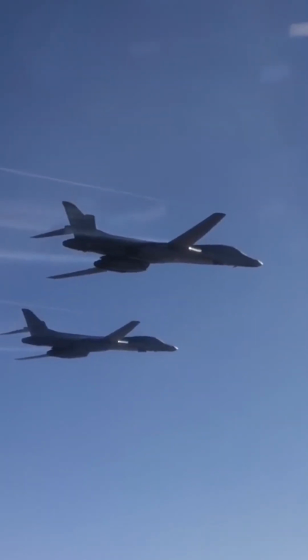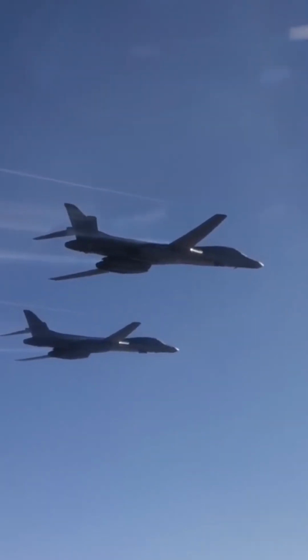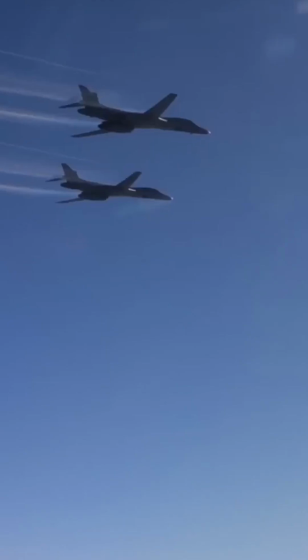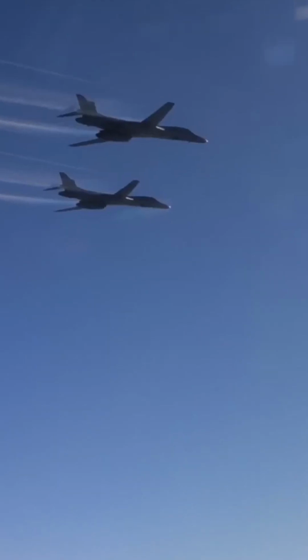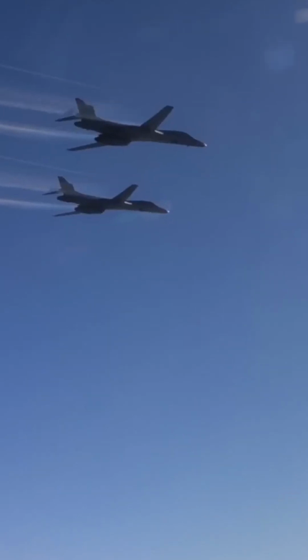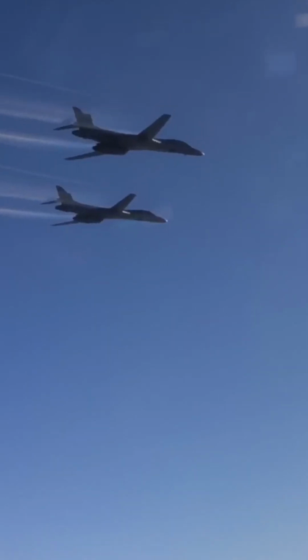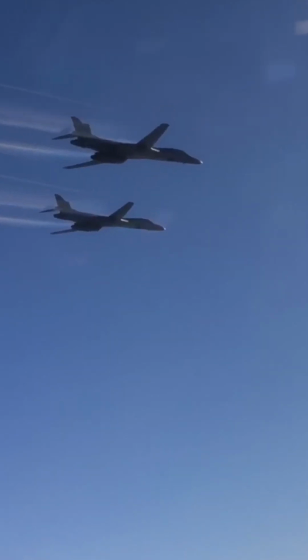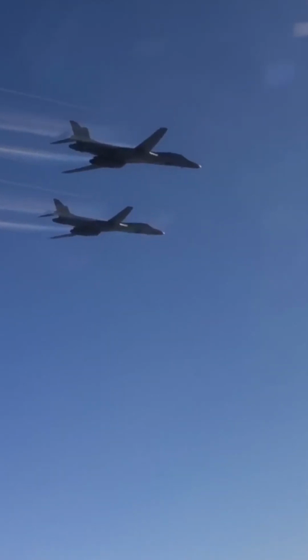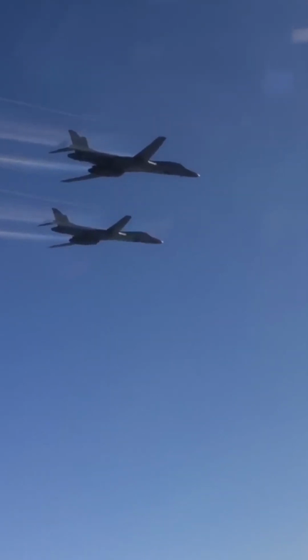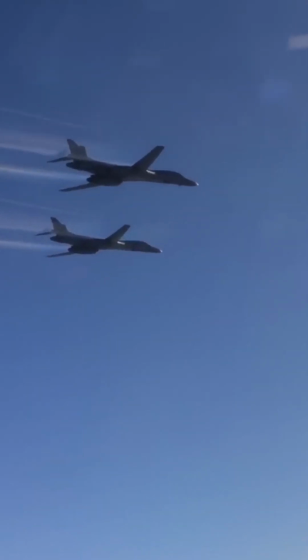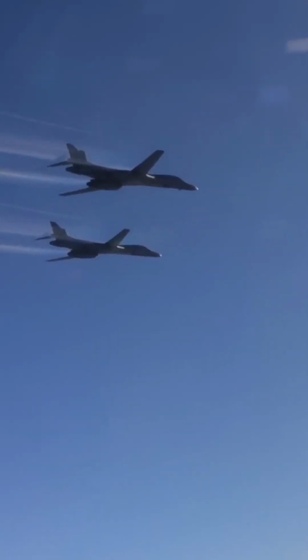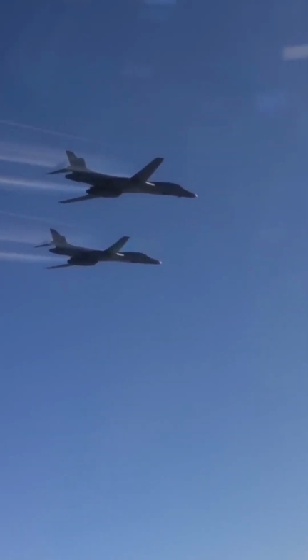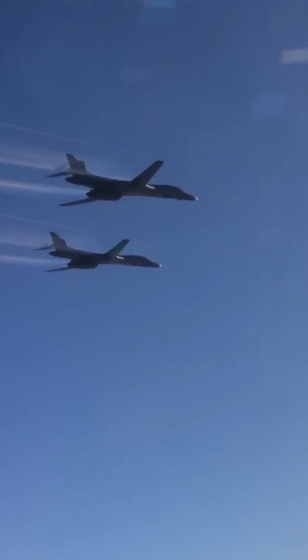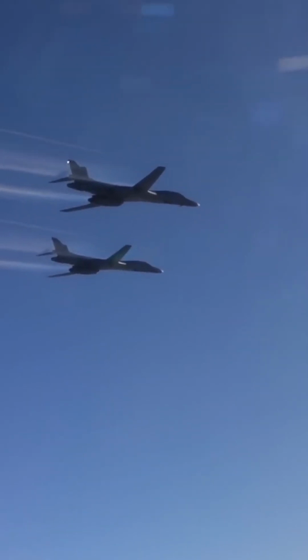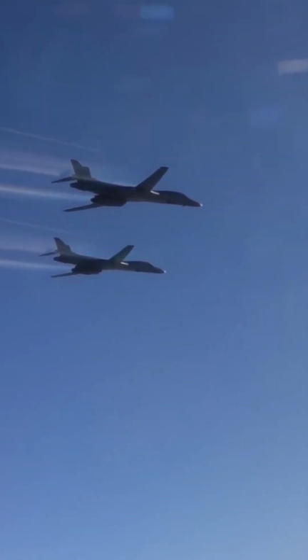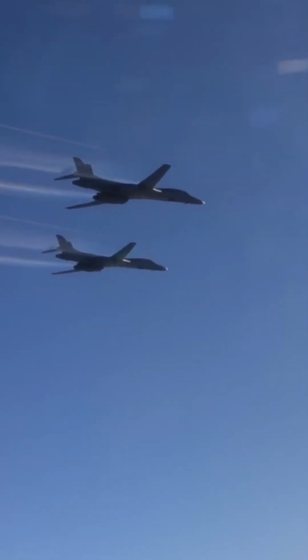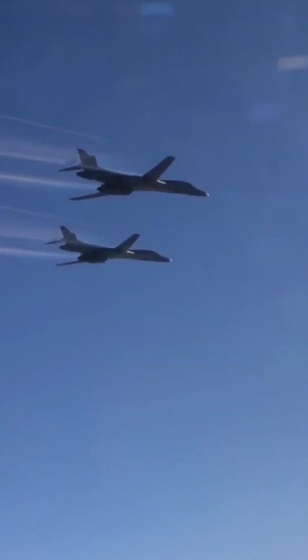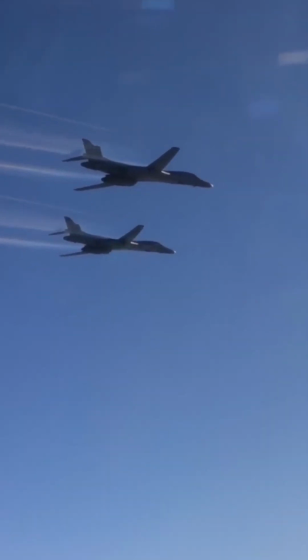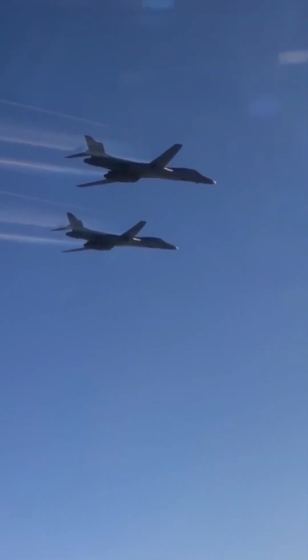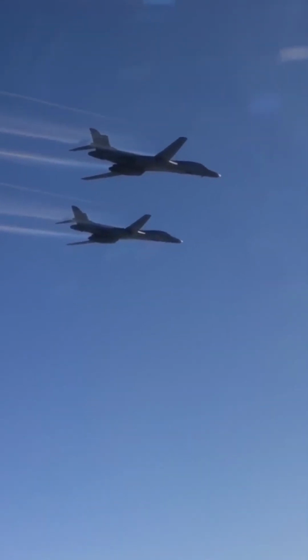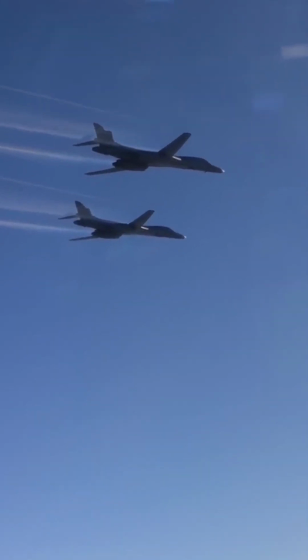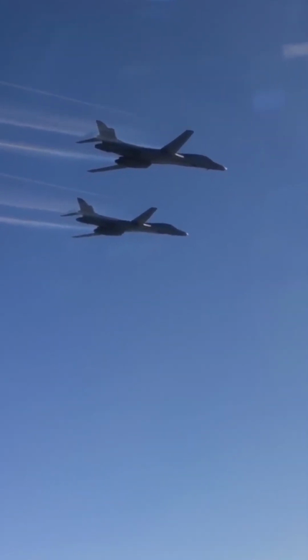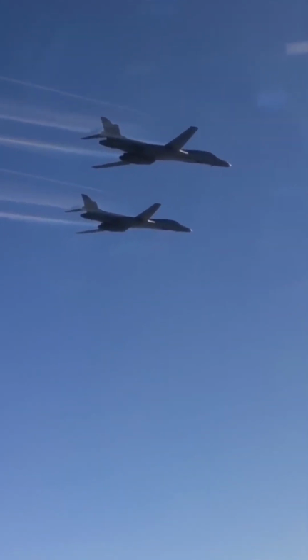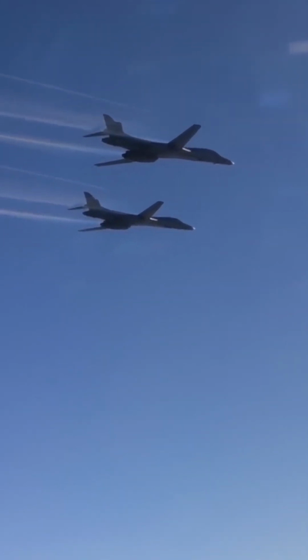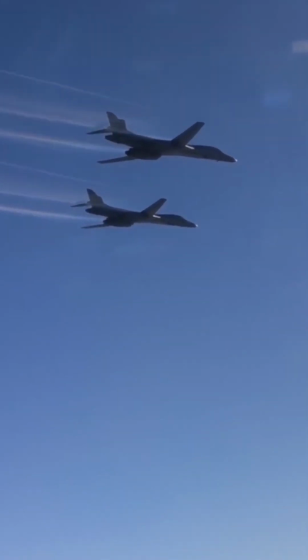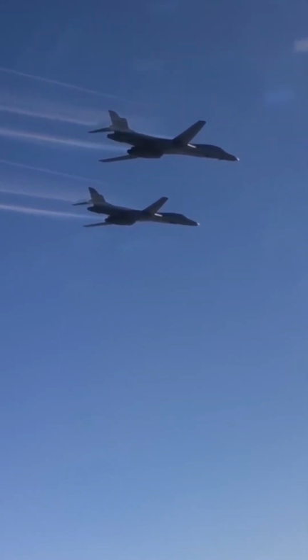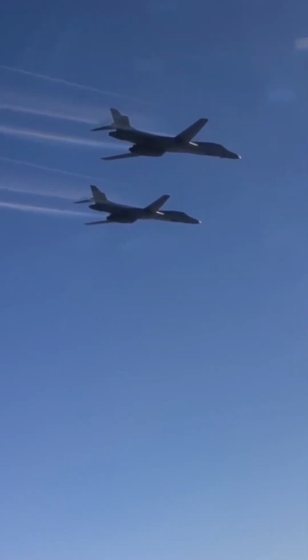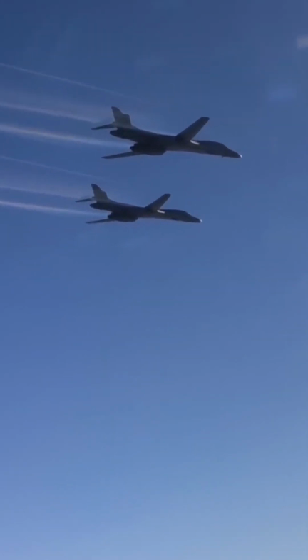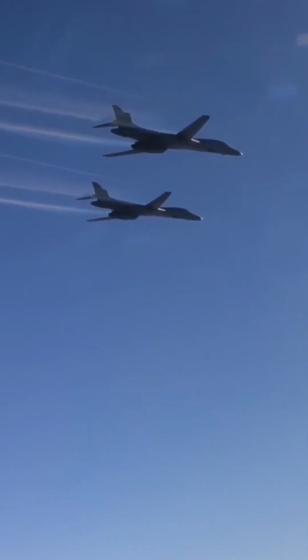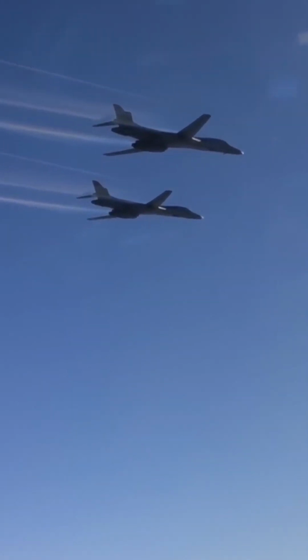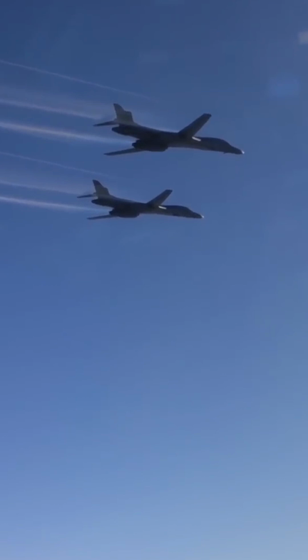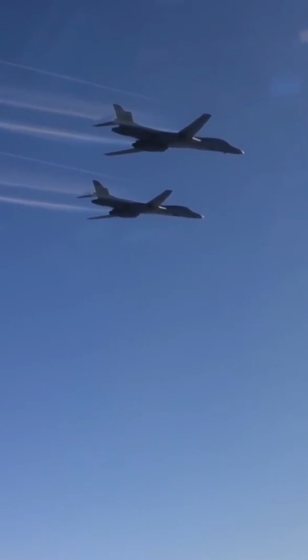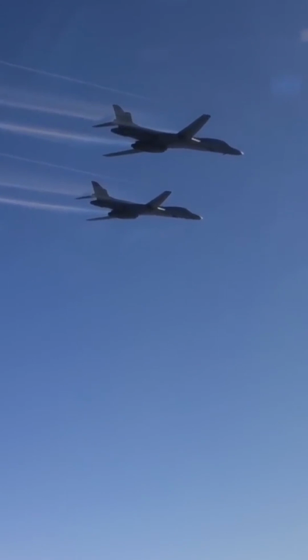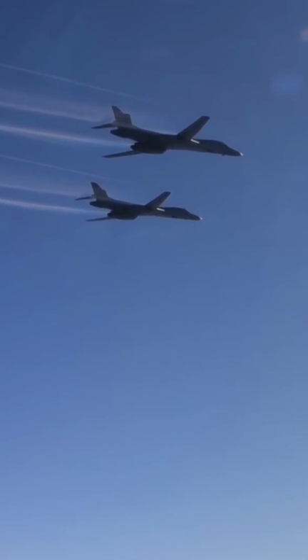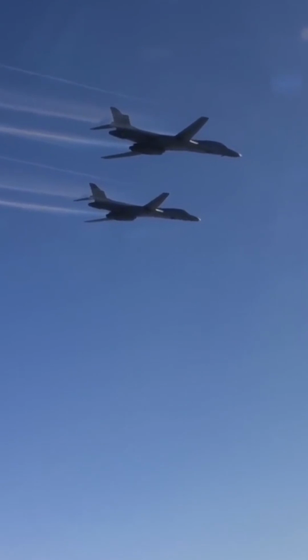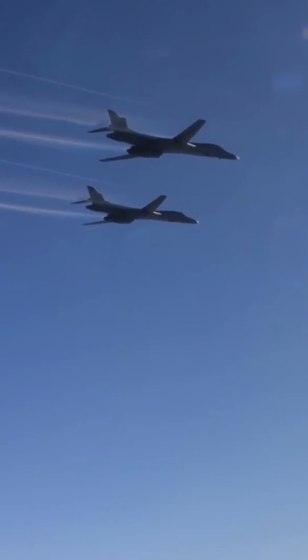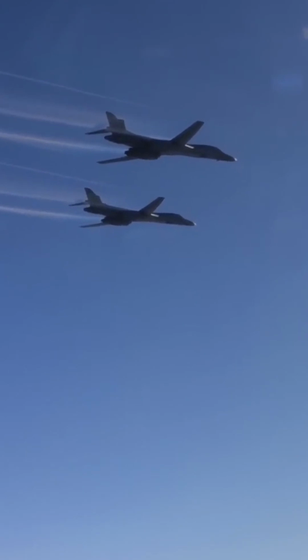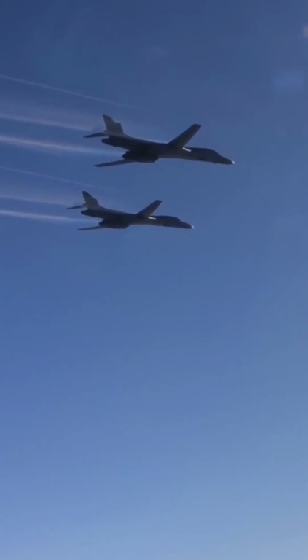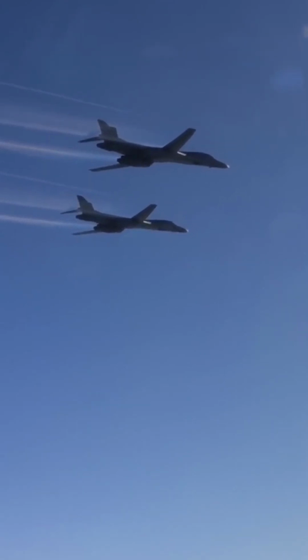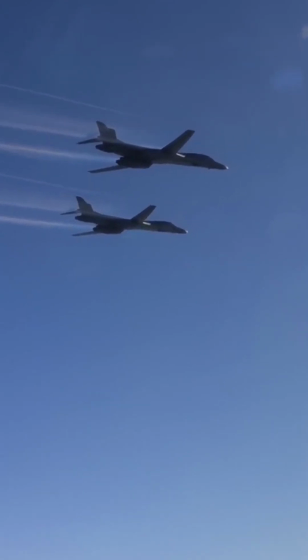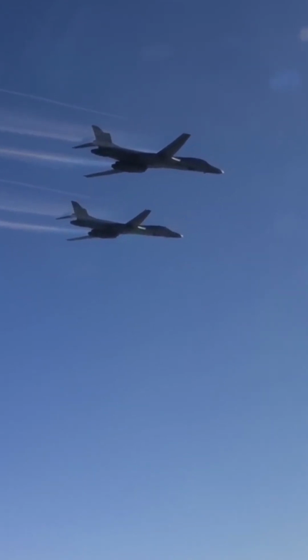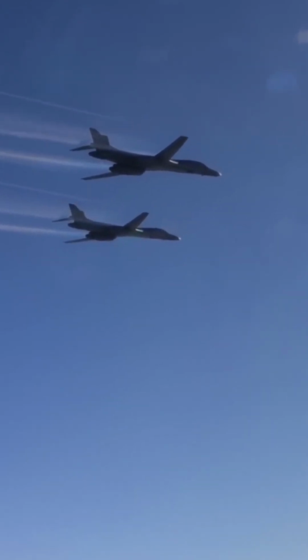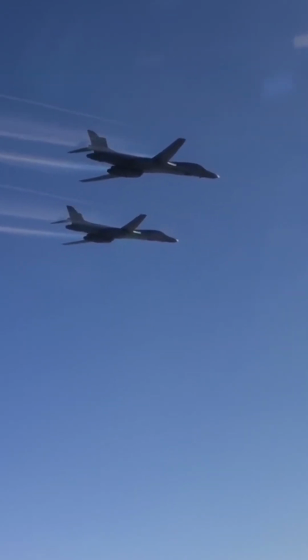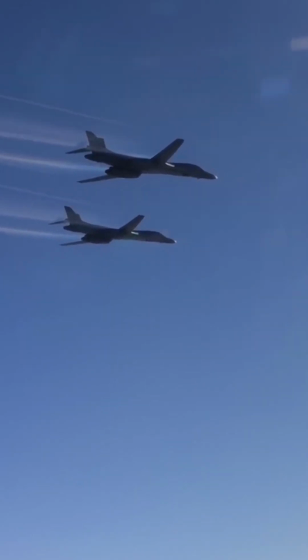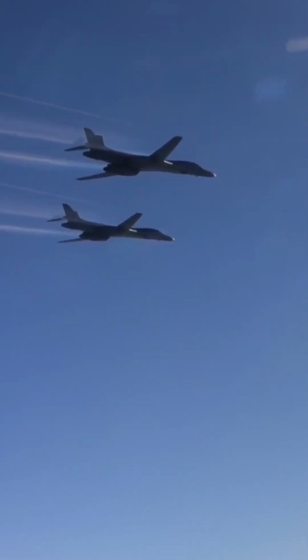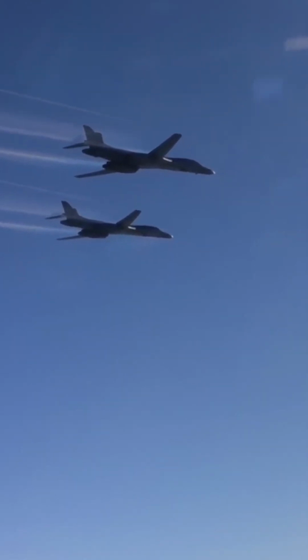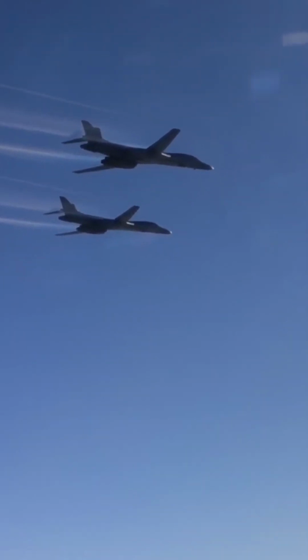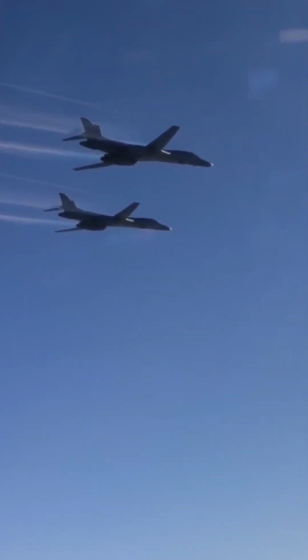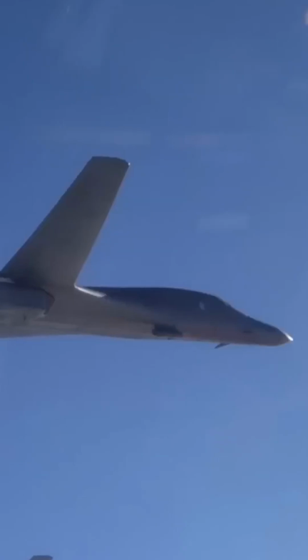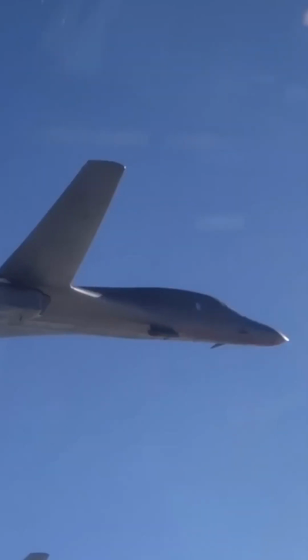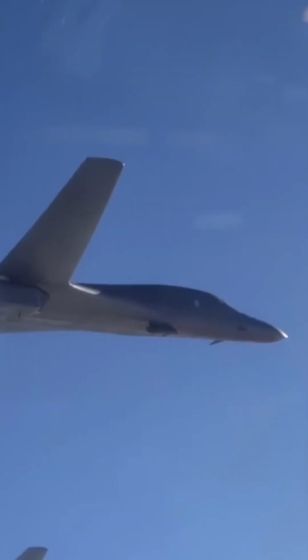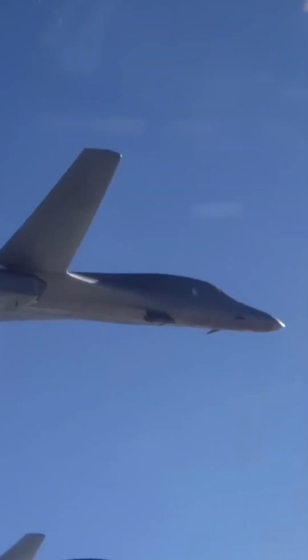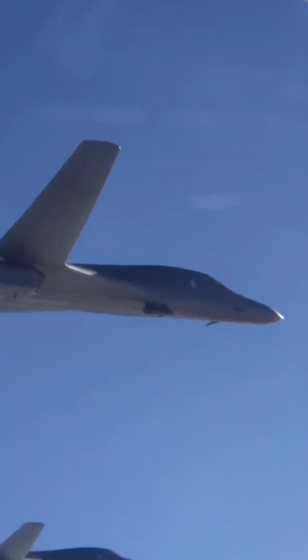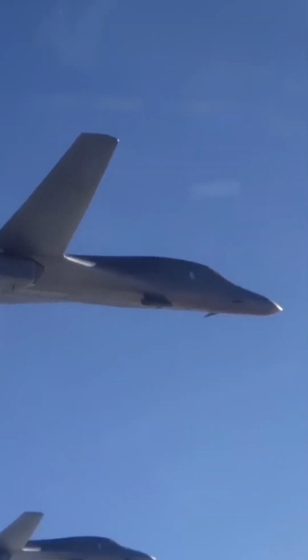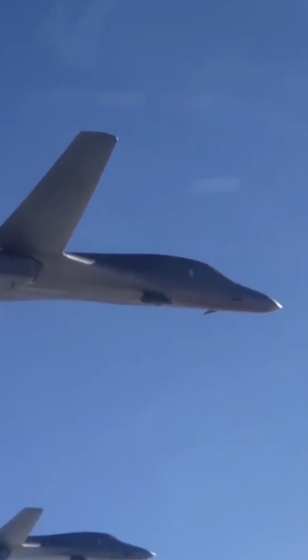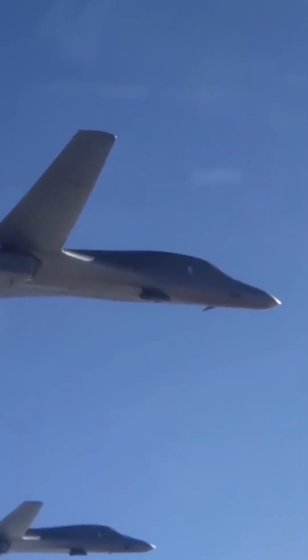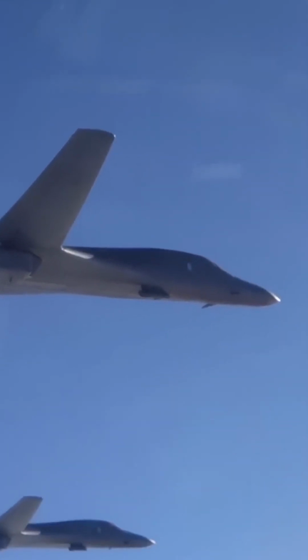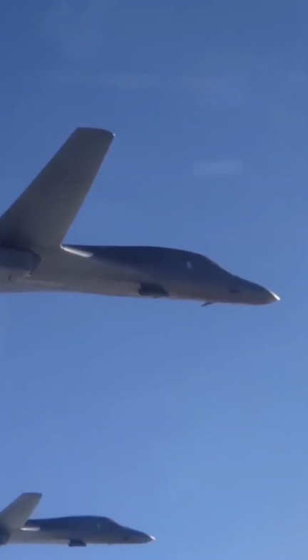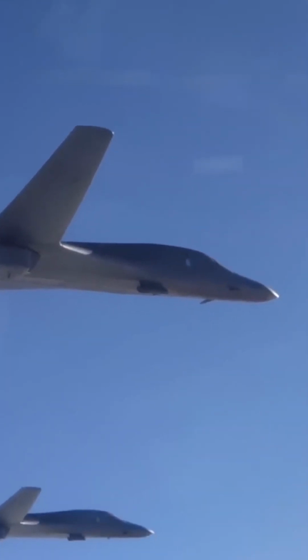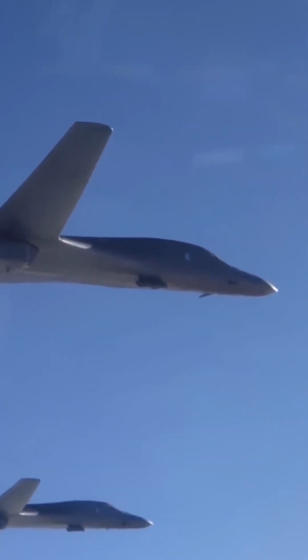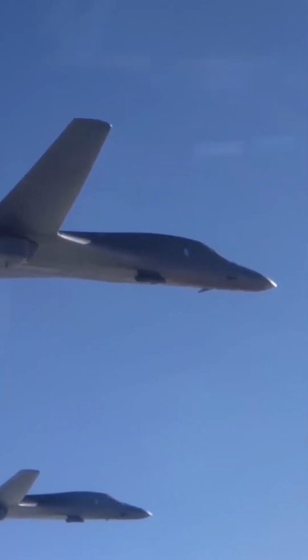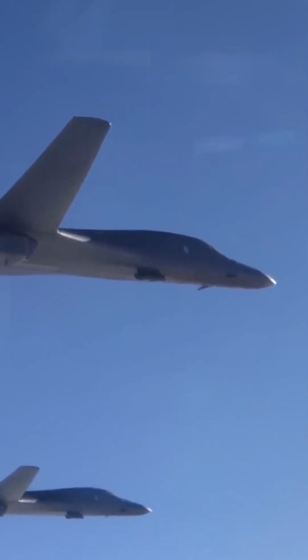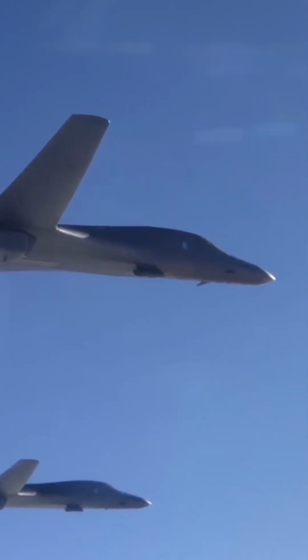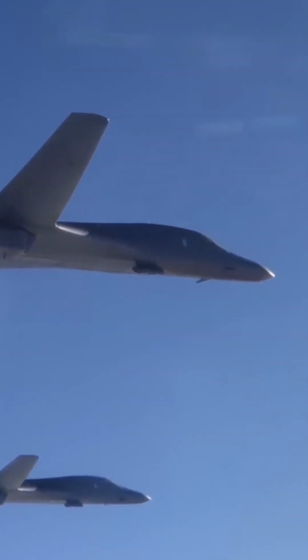The B-1, on the other hand, was originally designed as a nuclear-capable aircraft, but was later converted to a conventional-only bomber.